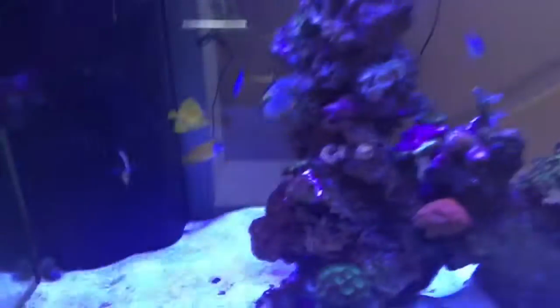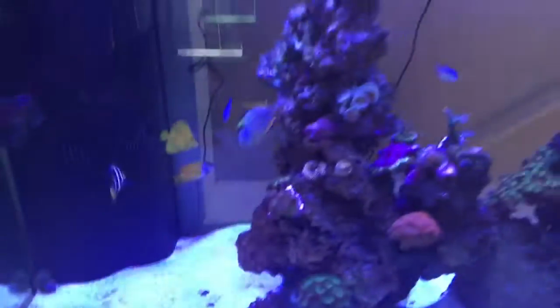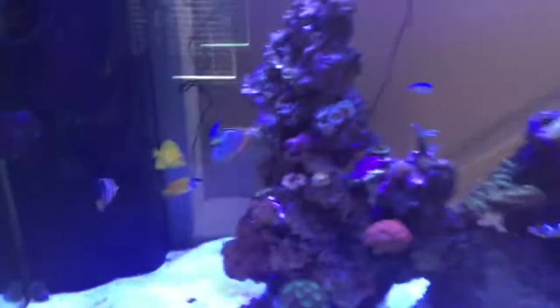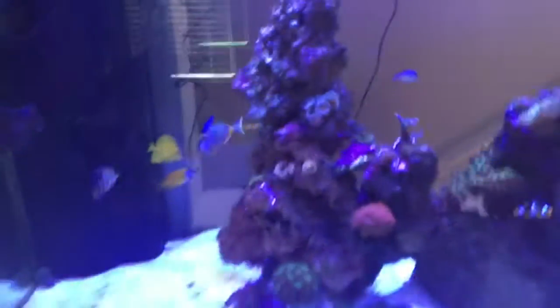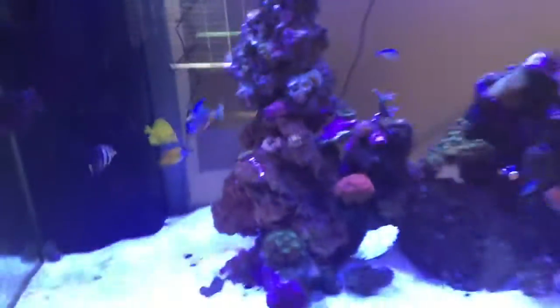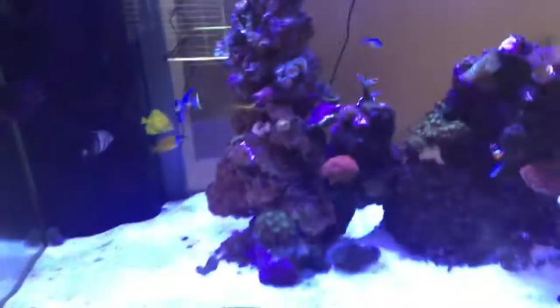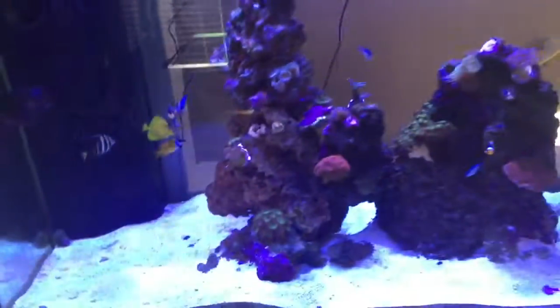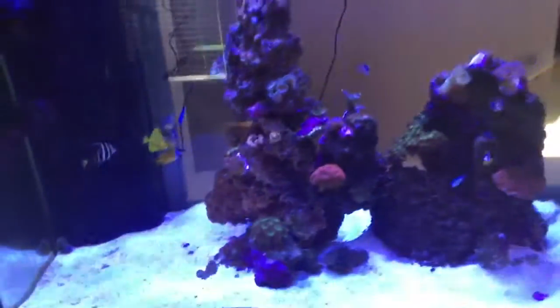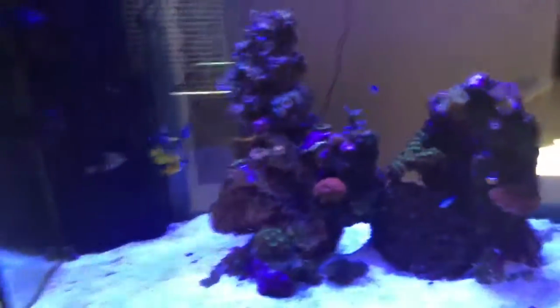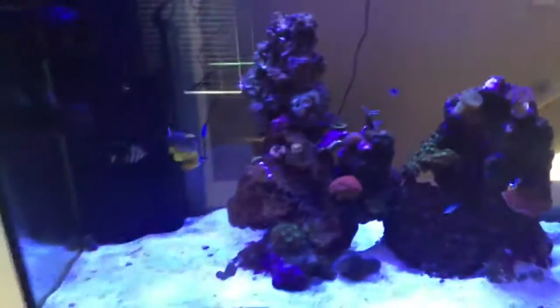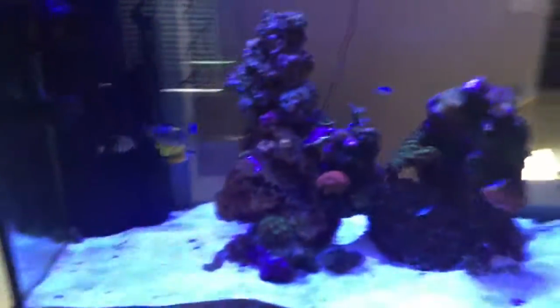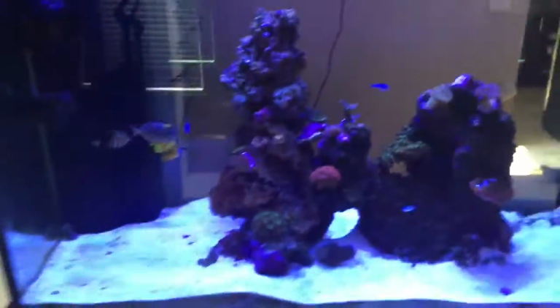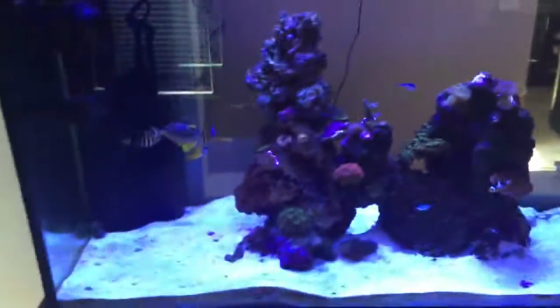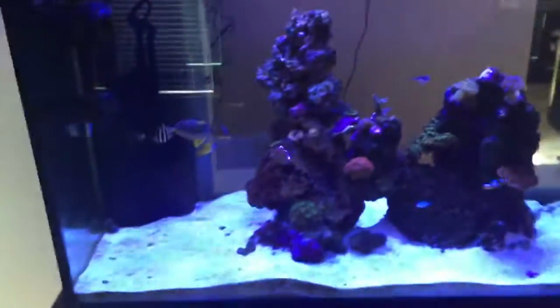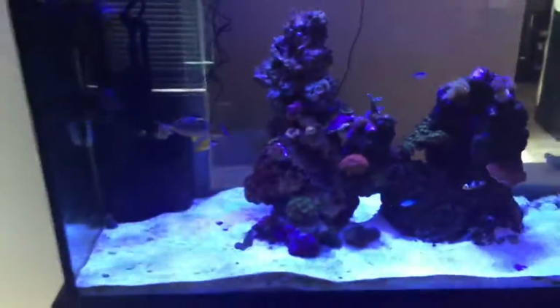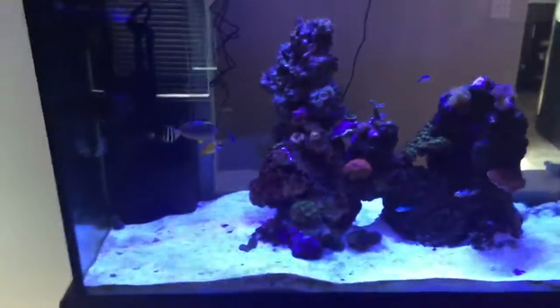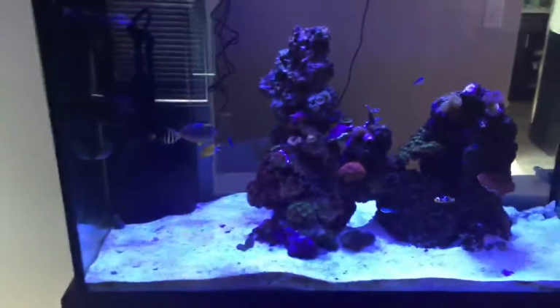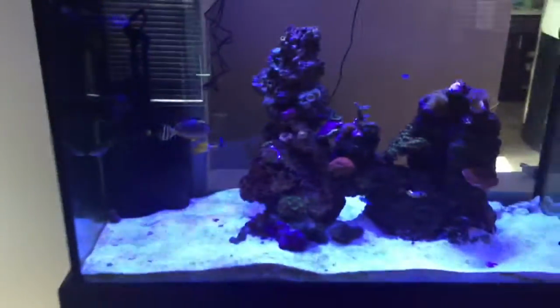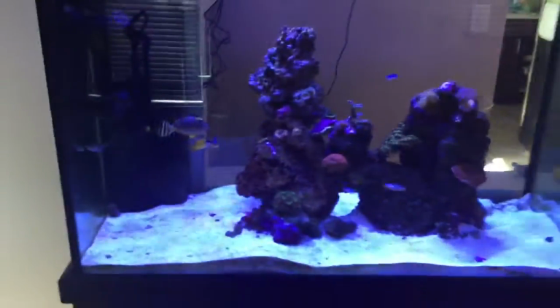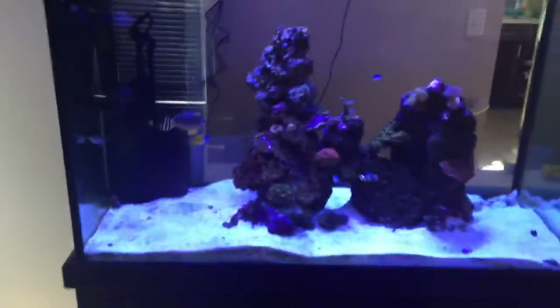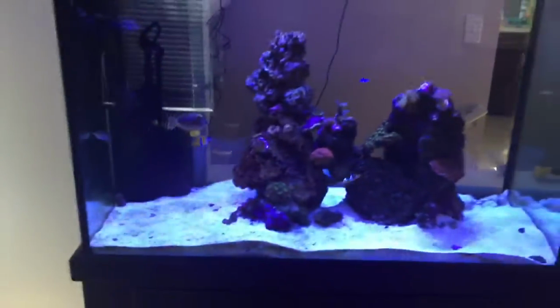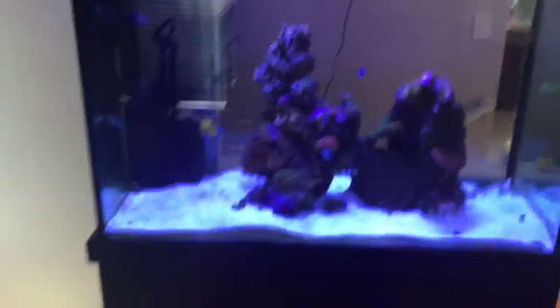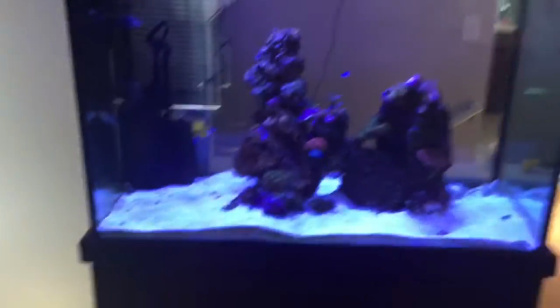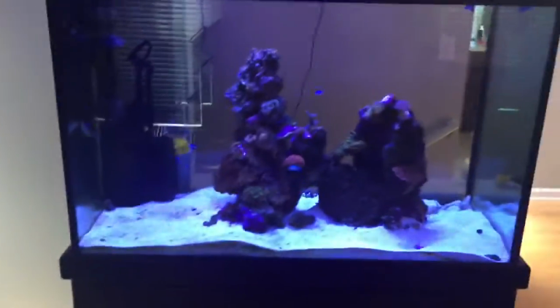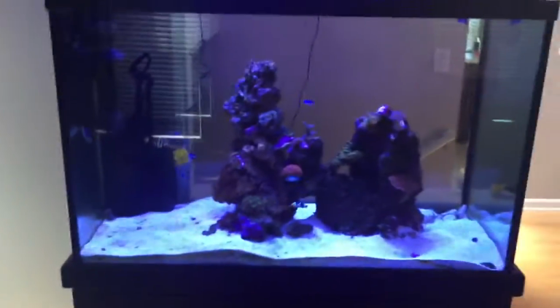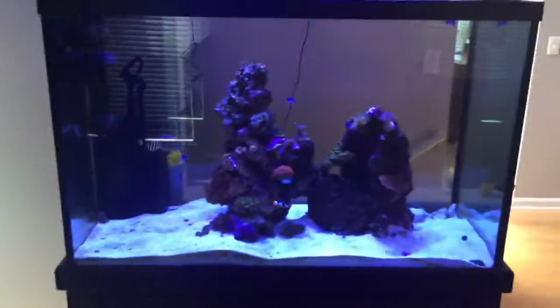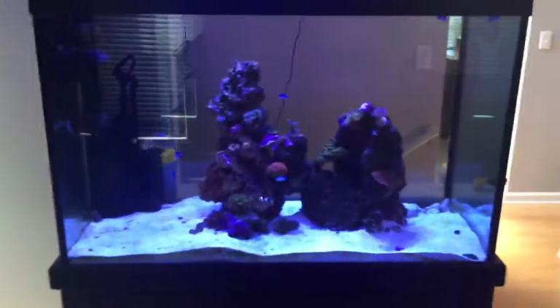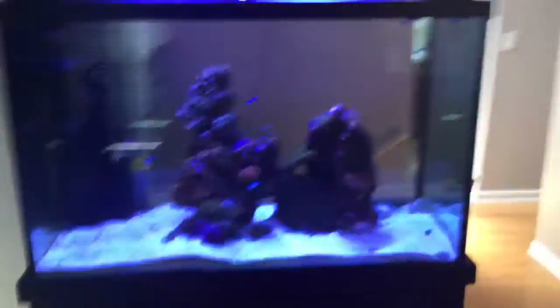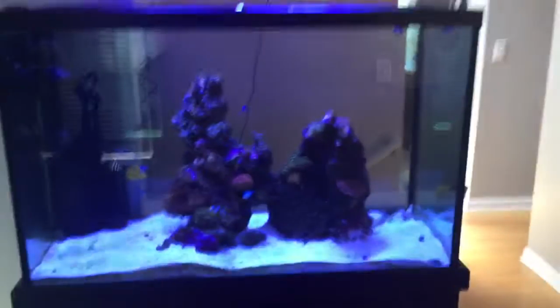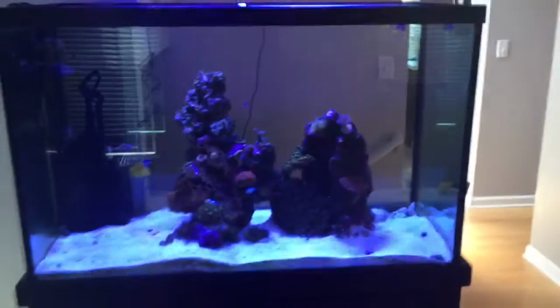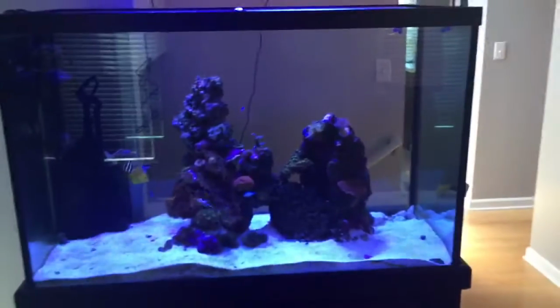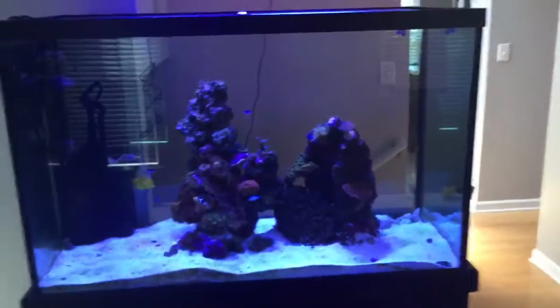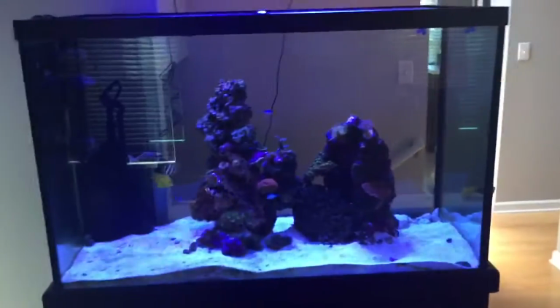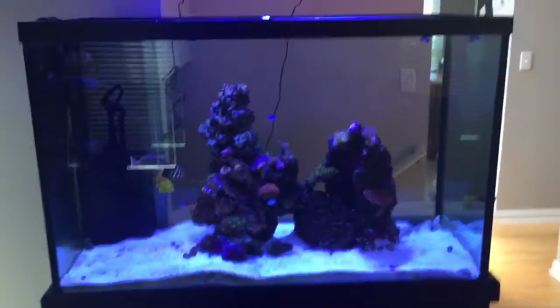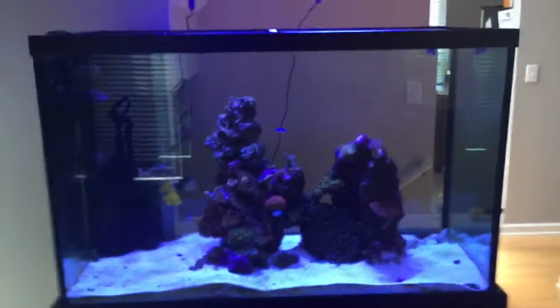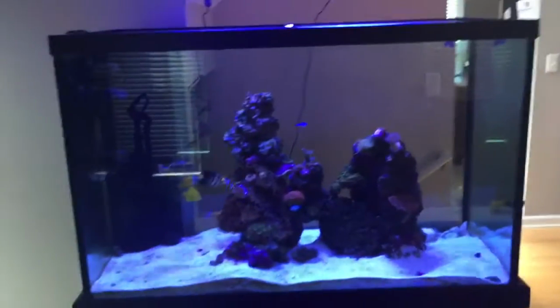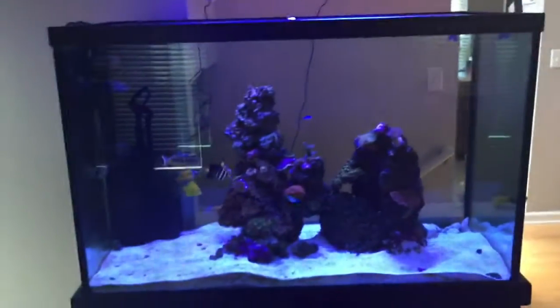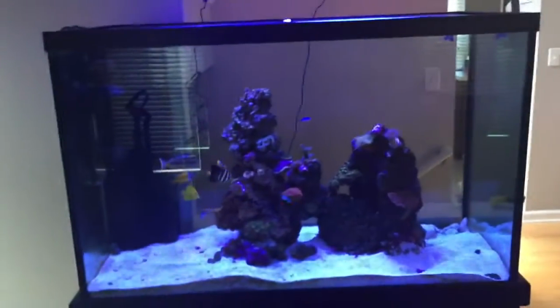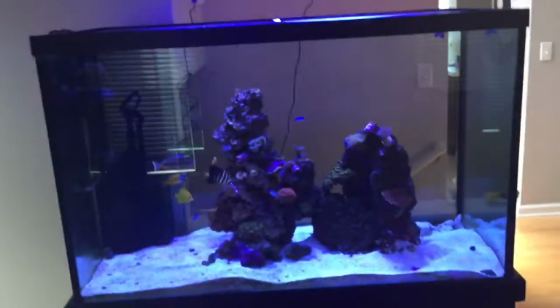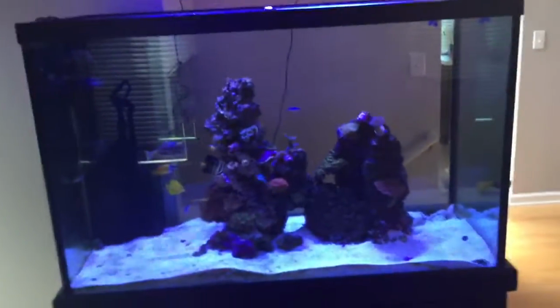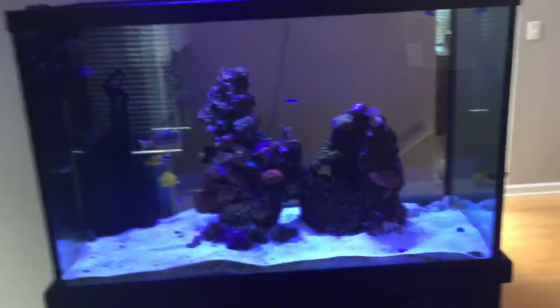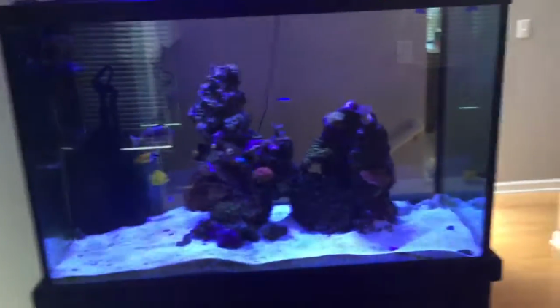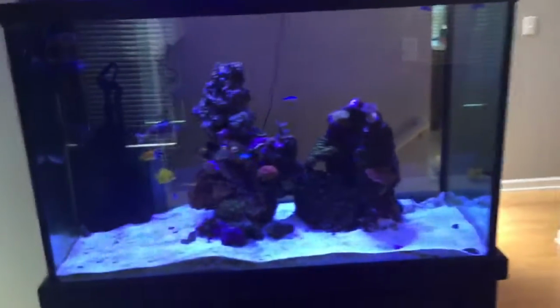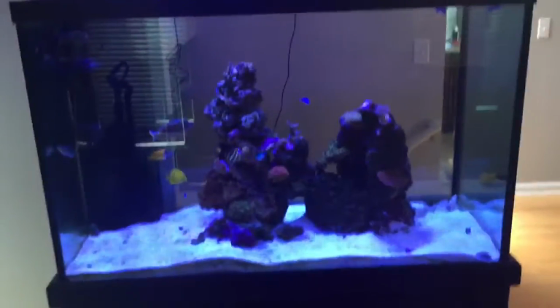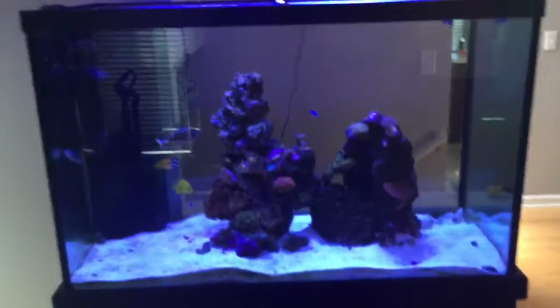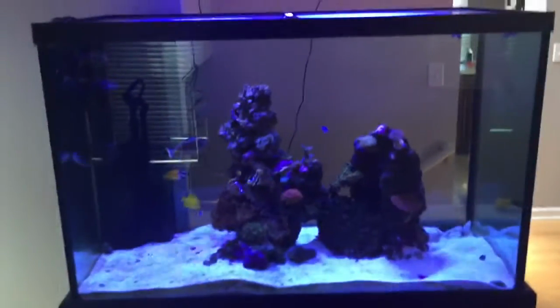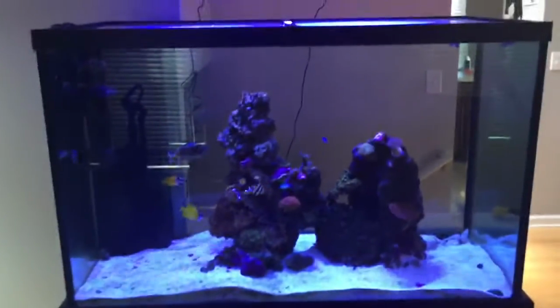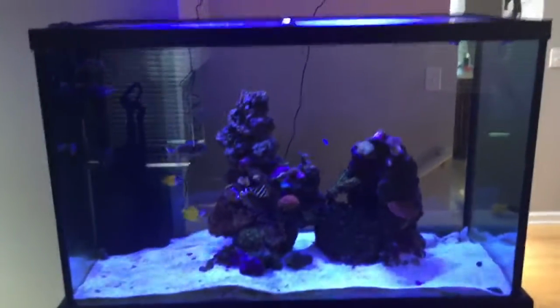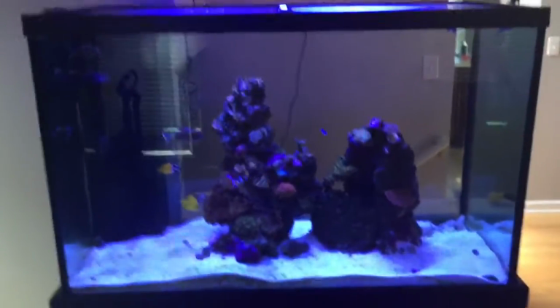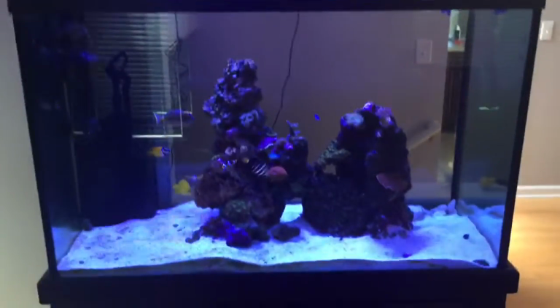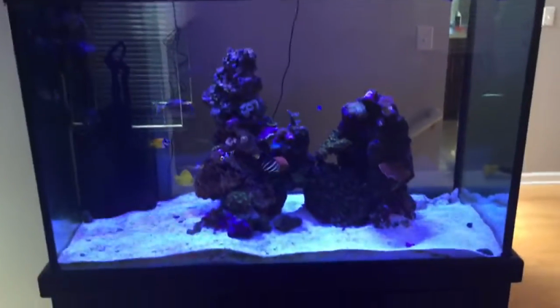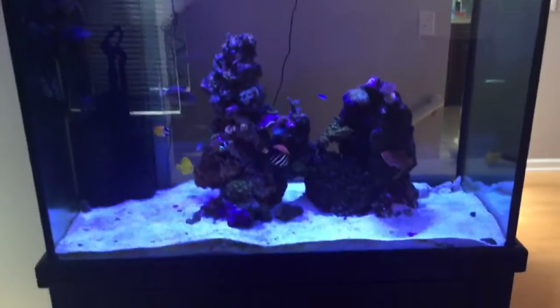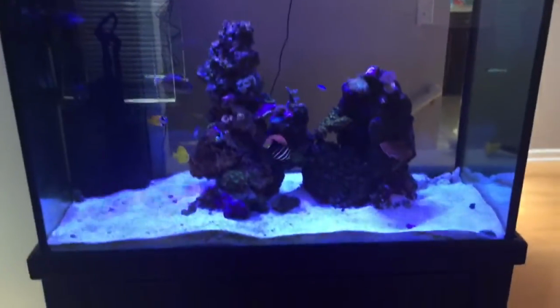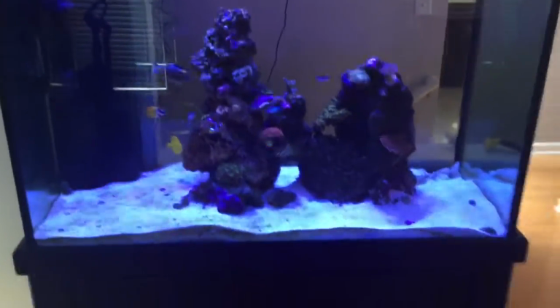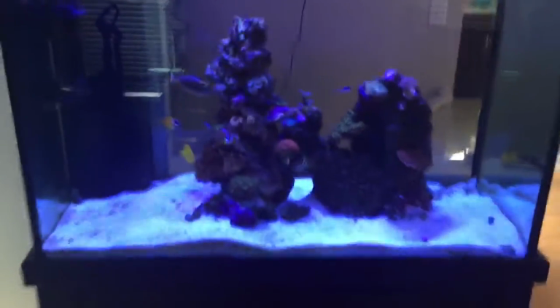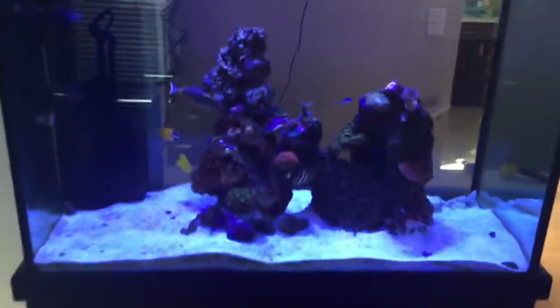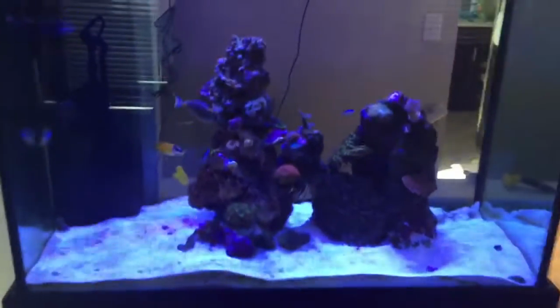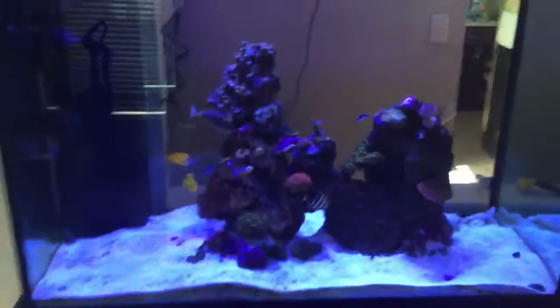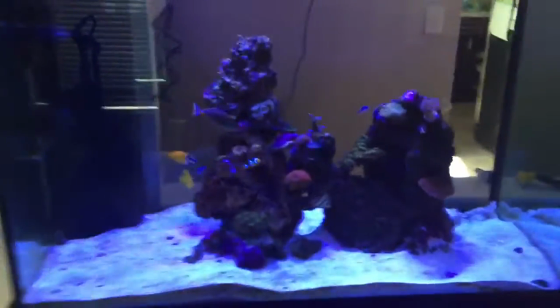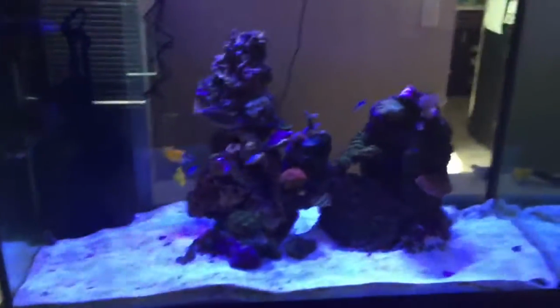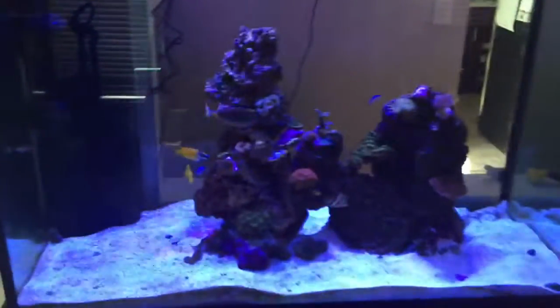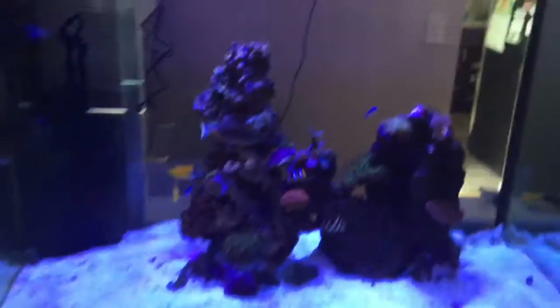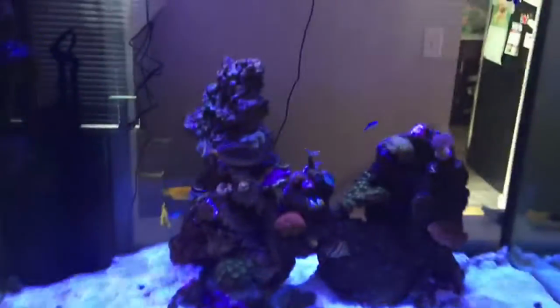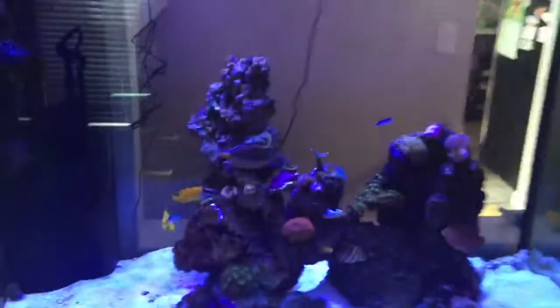Quick update on my 150-gallon reef tank. Nothing's really changed.